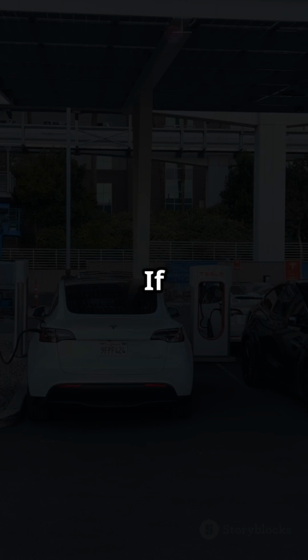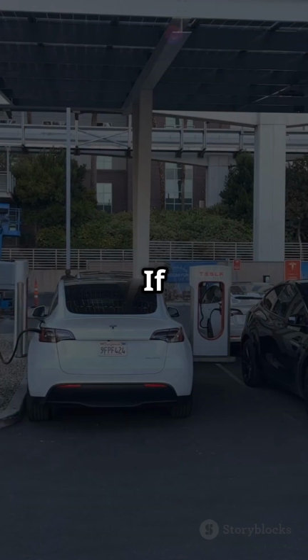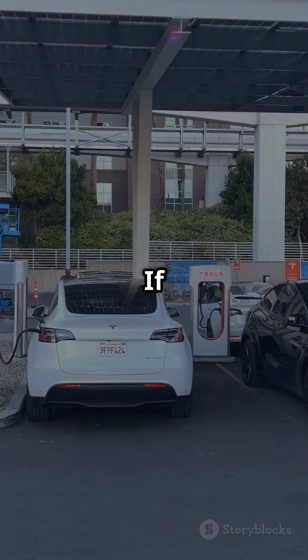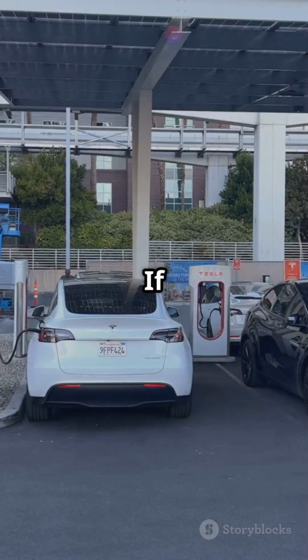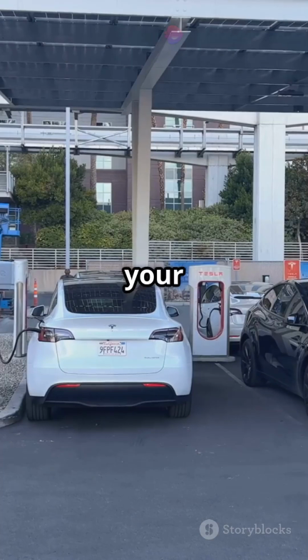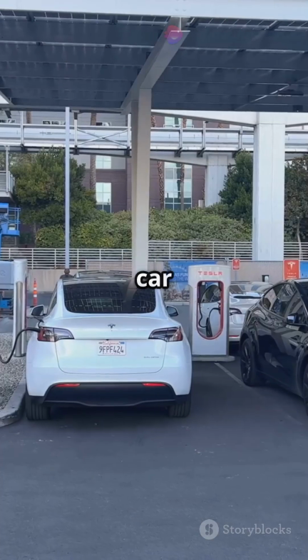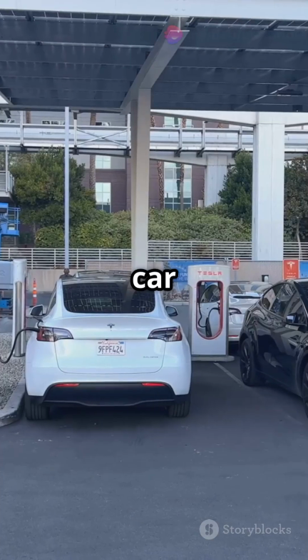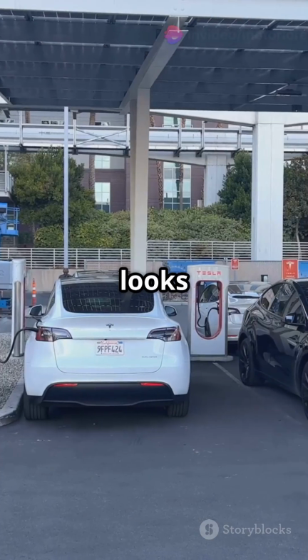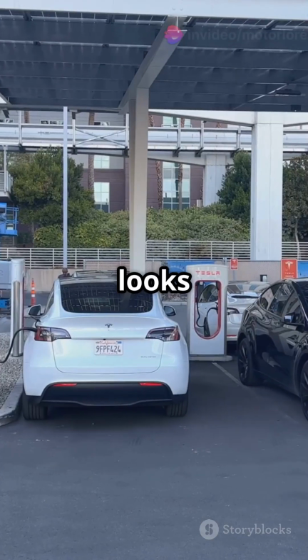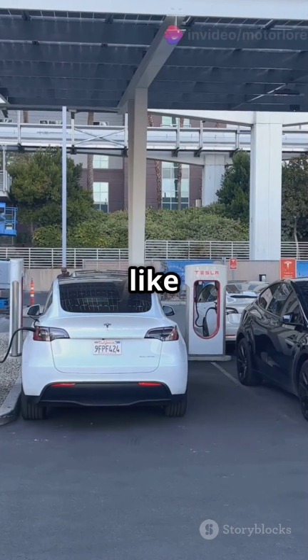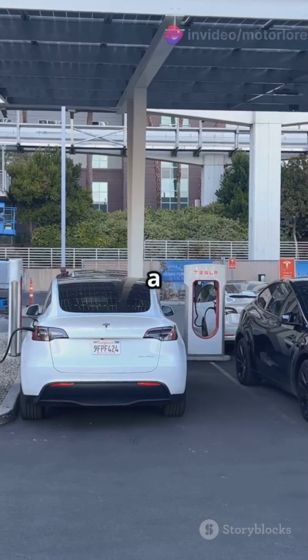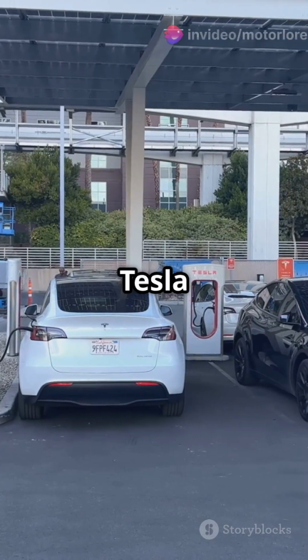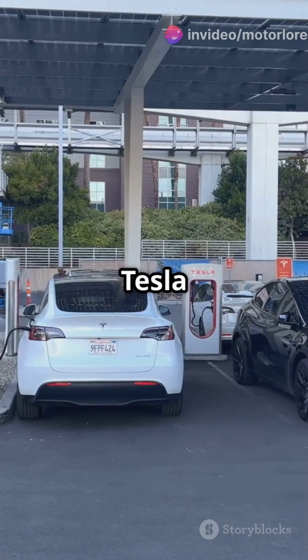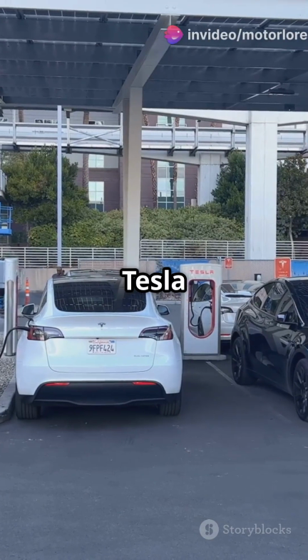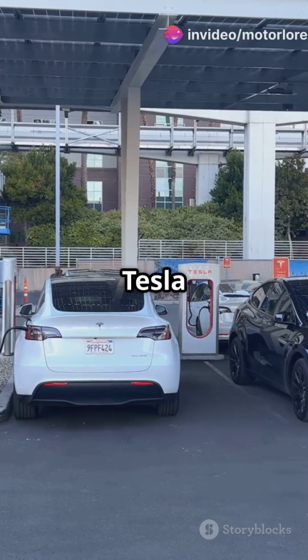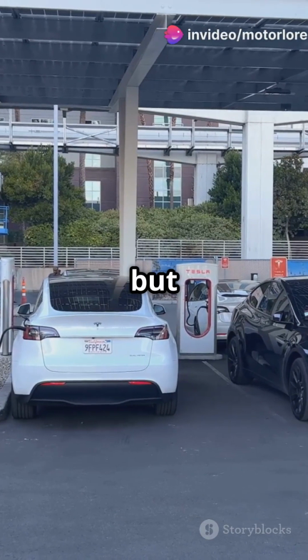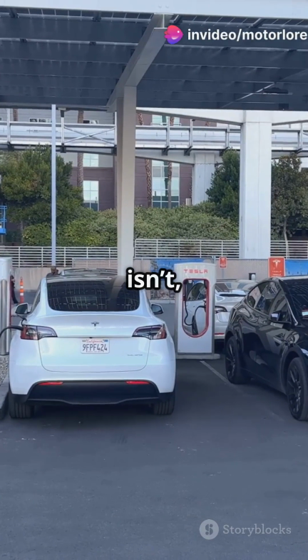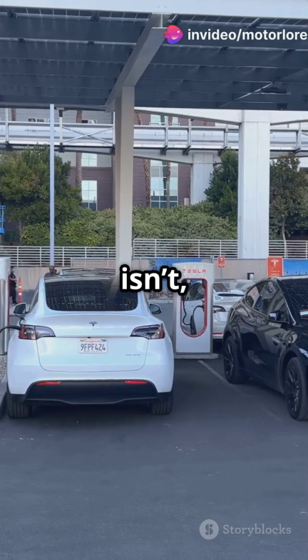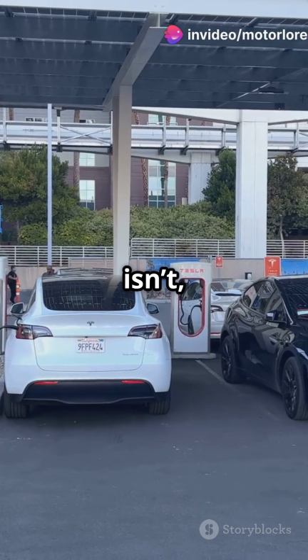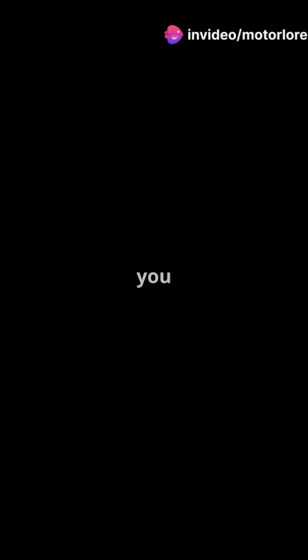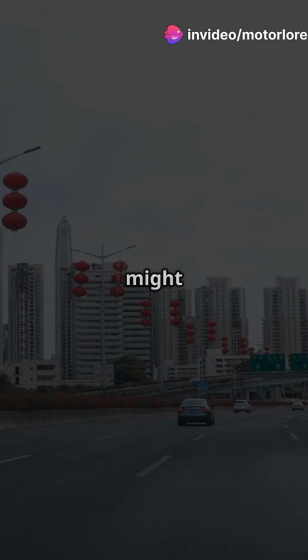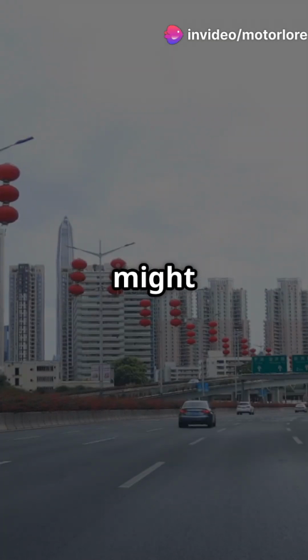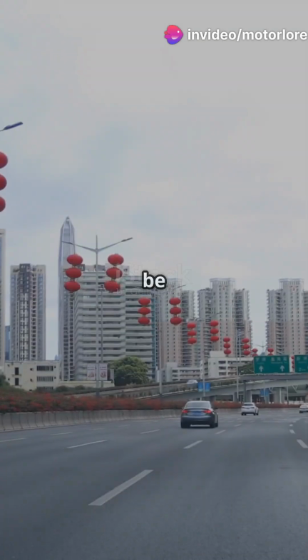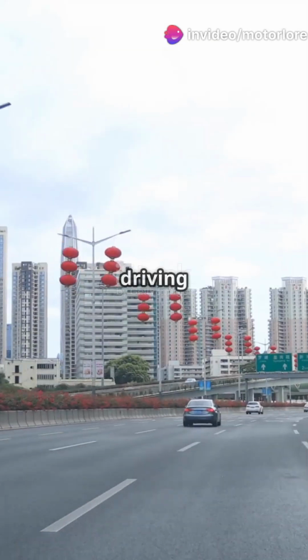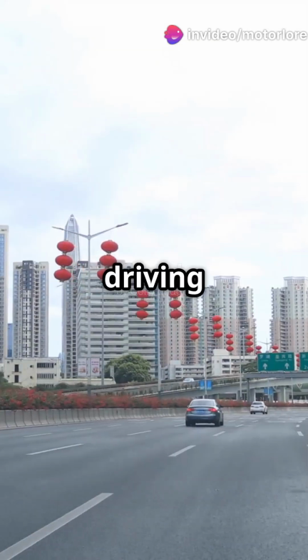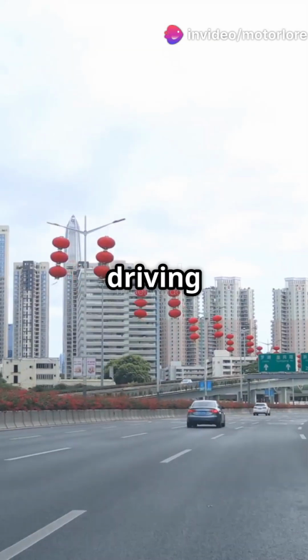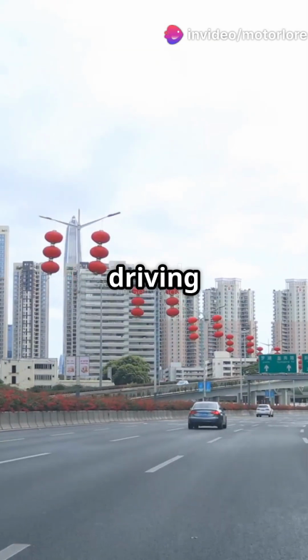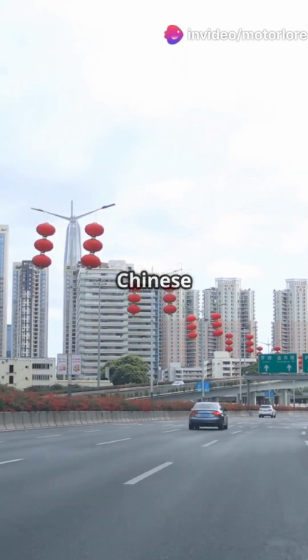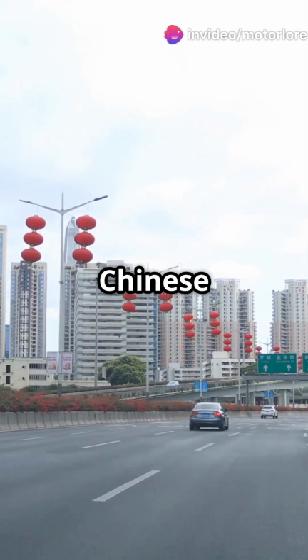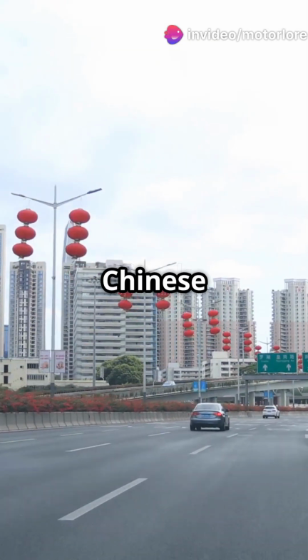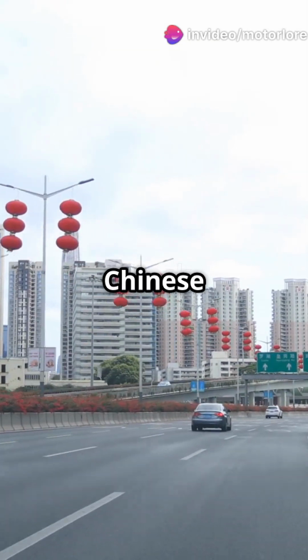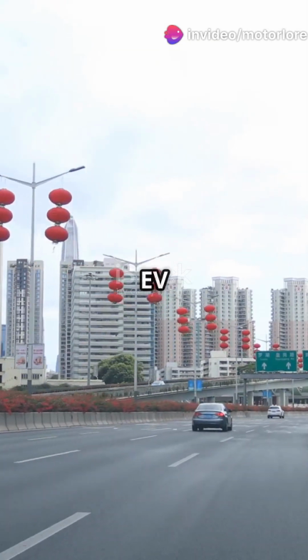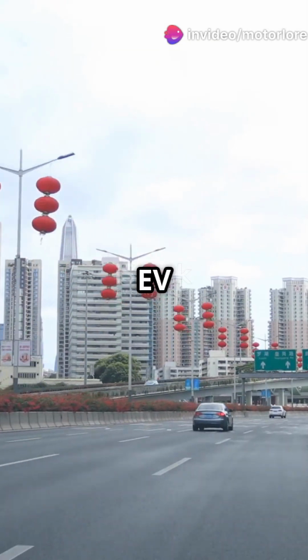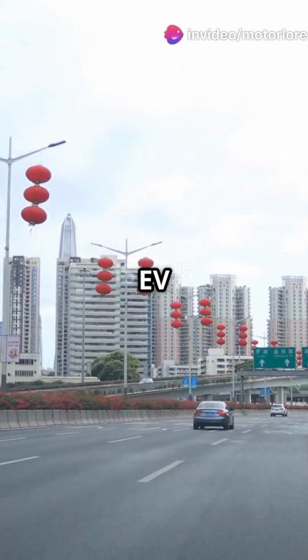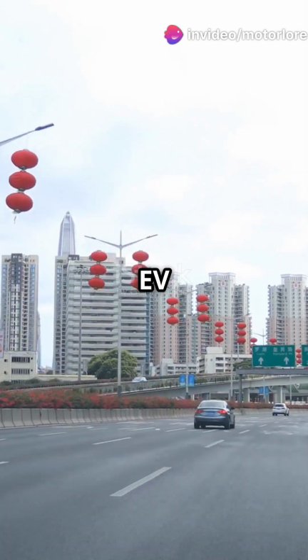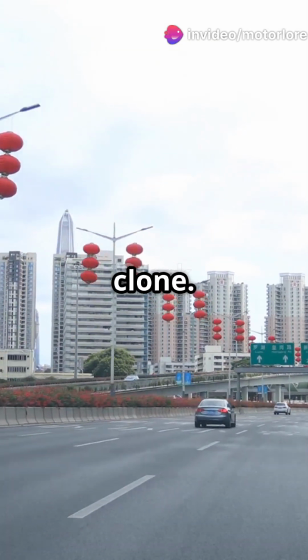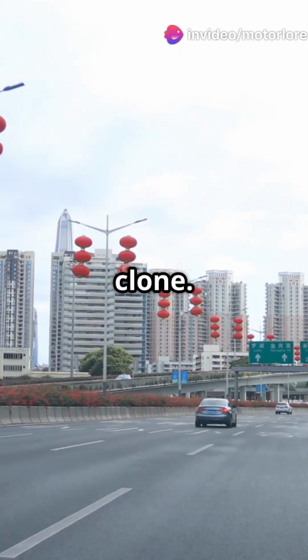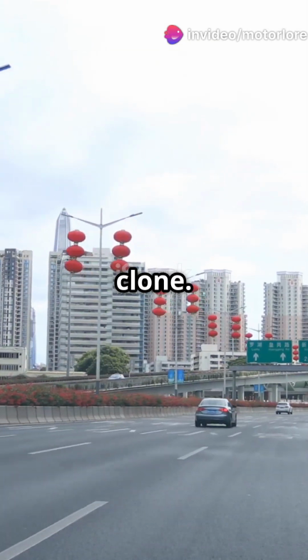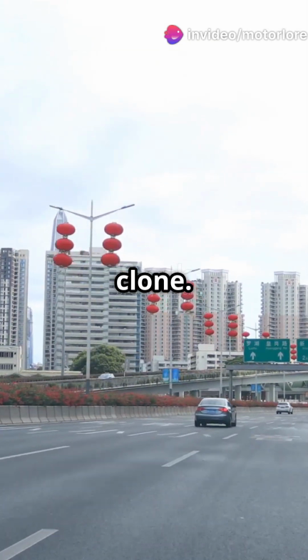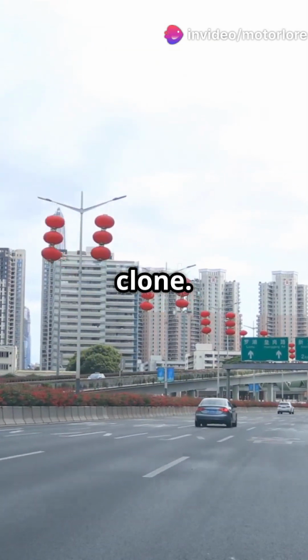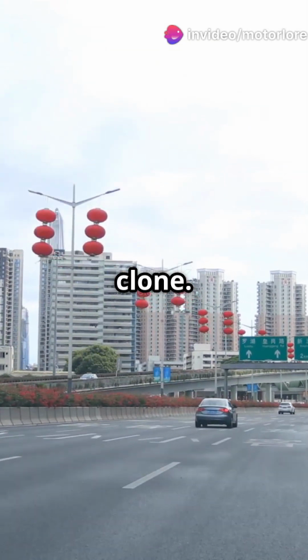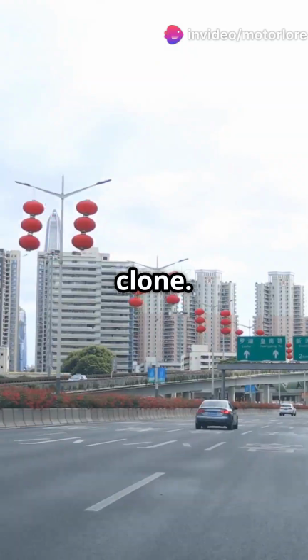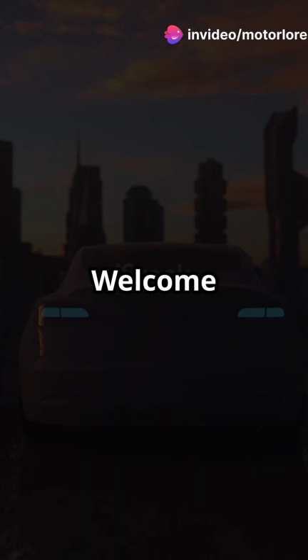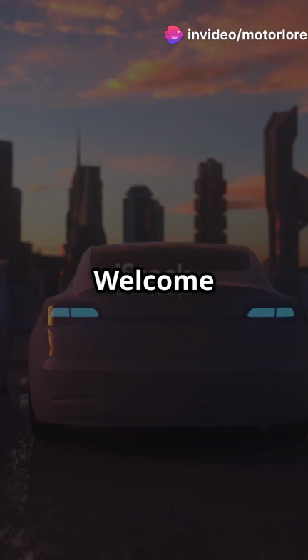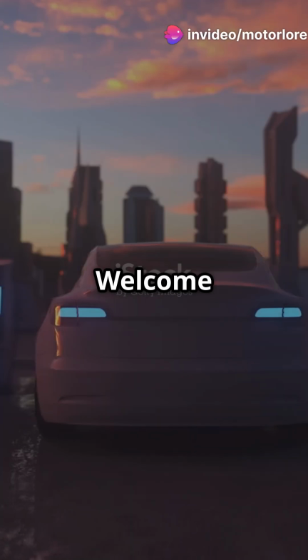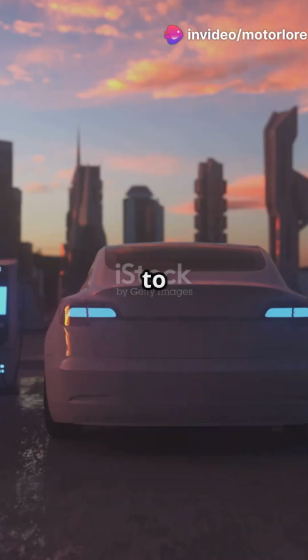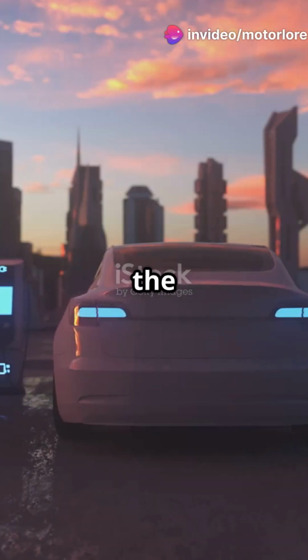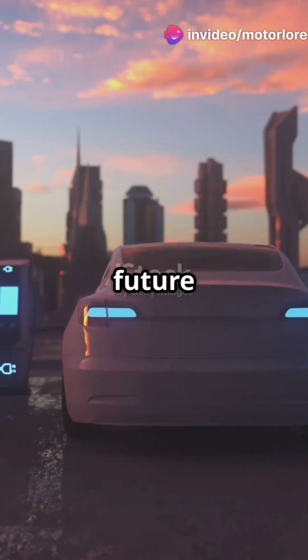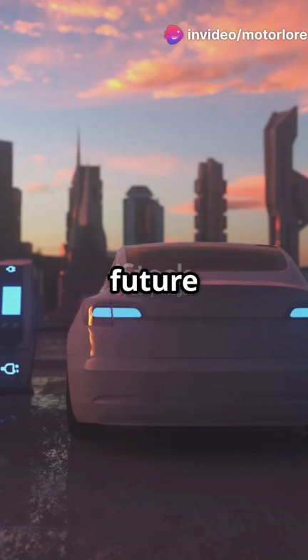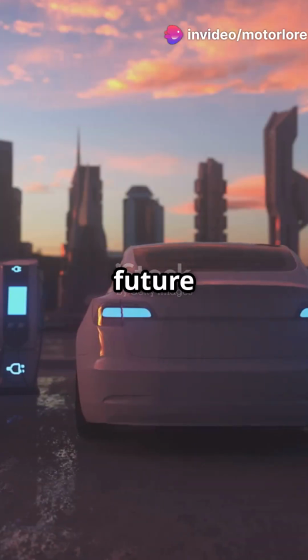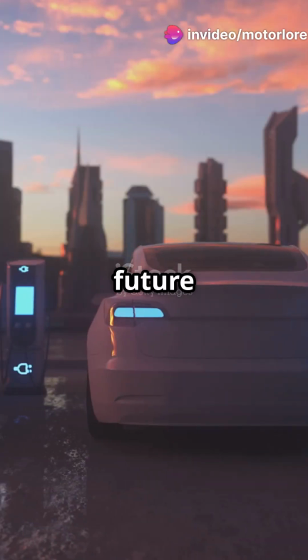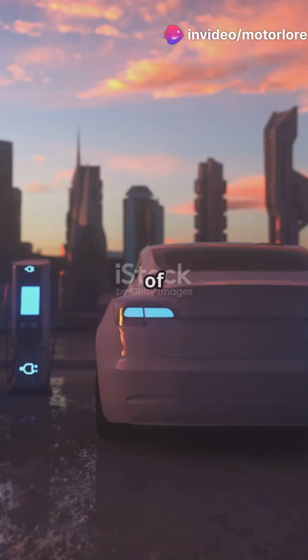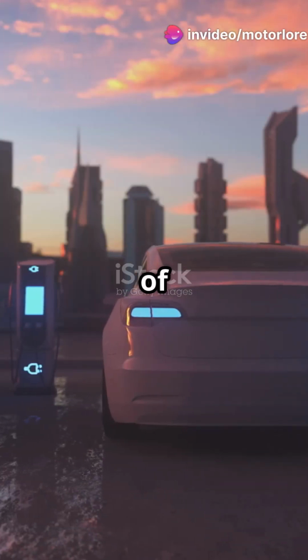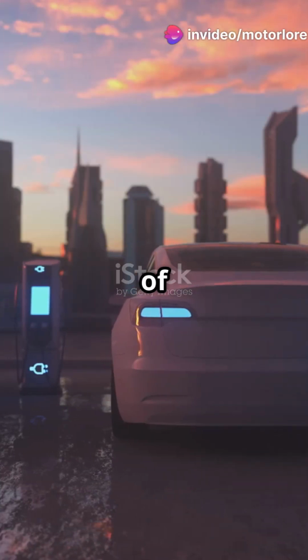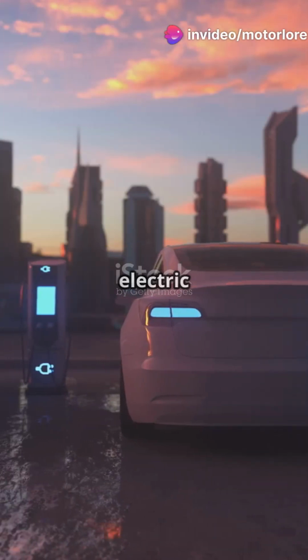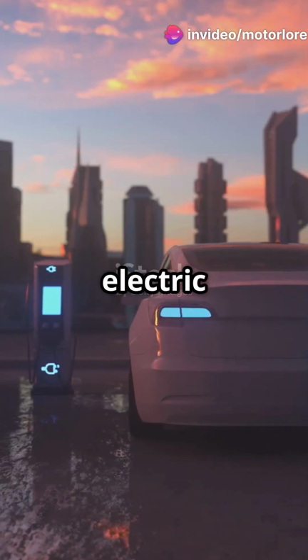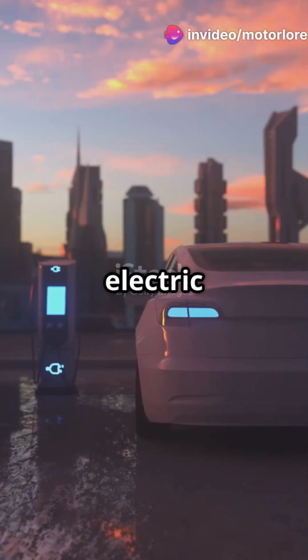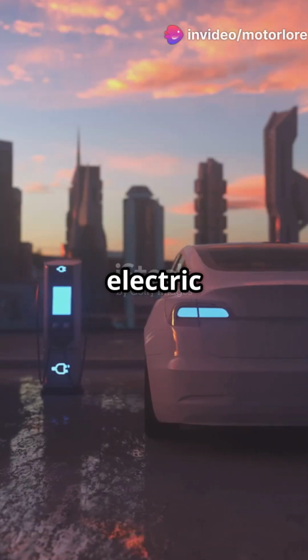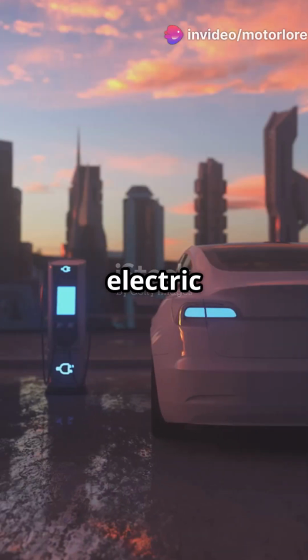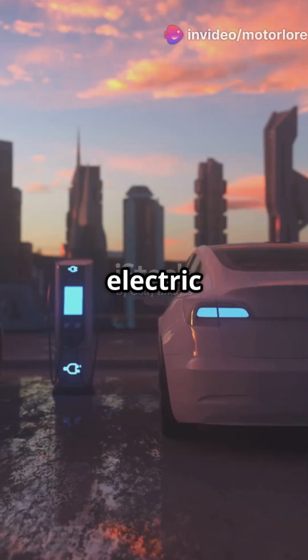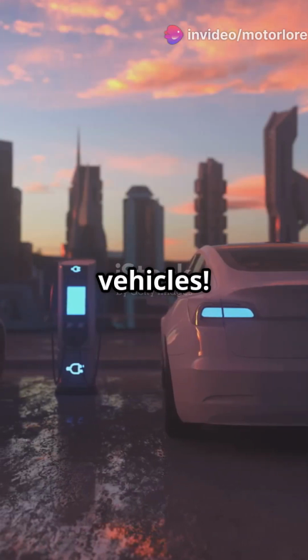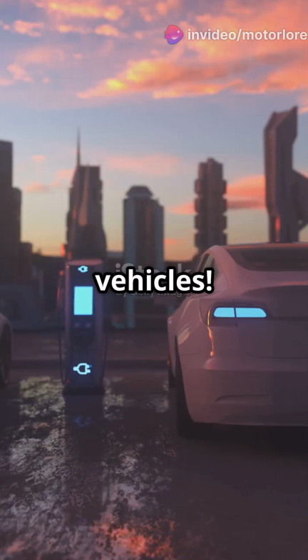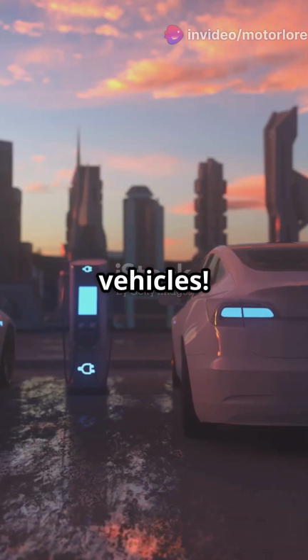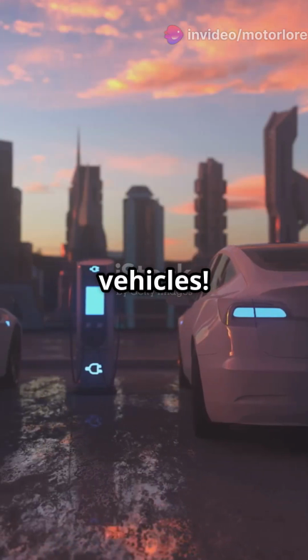If your car looks like a Tesla but isn't, you might be driving a Chinese EV clone. Welcome to the future of electric vehicles.